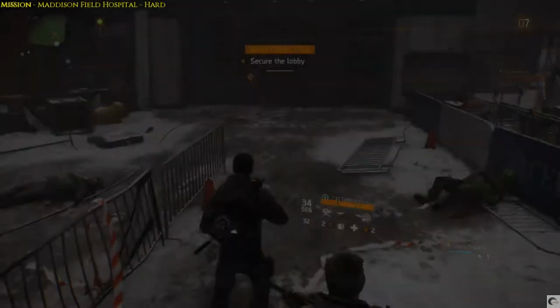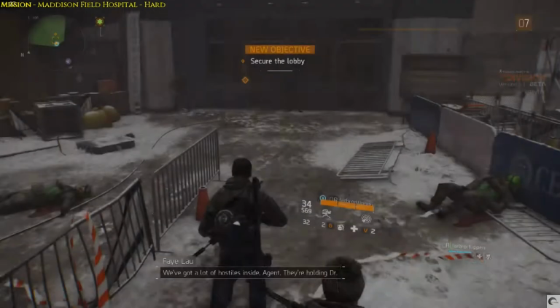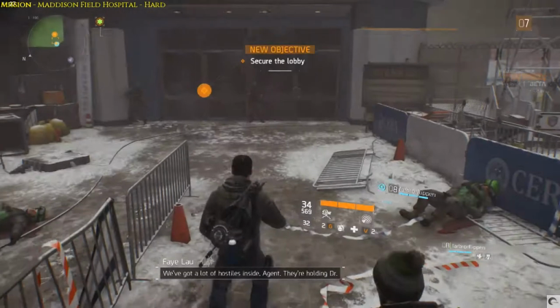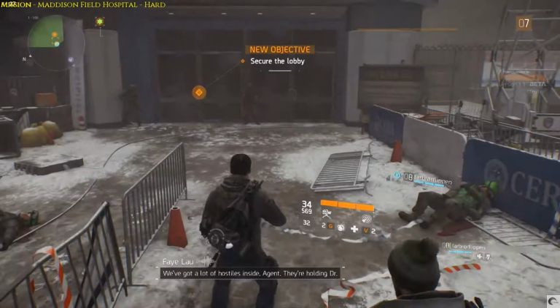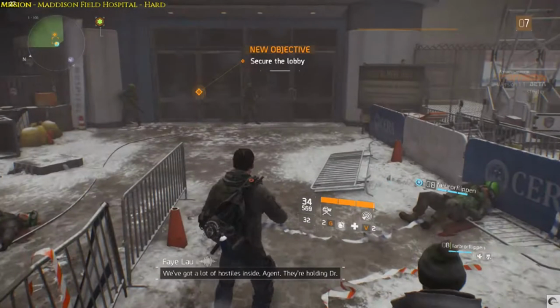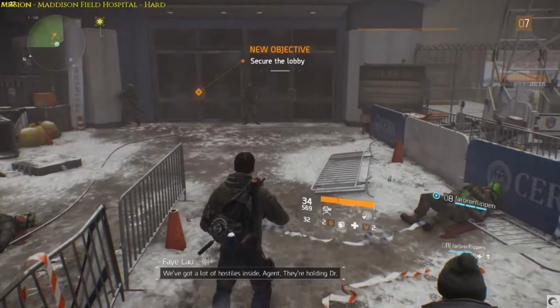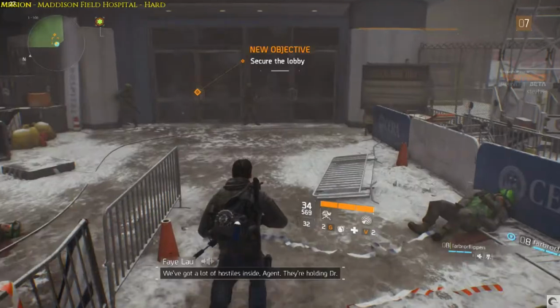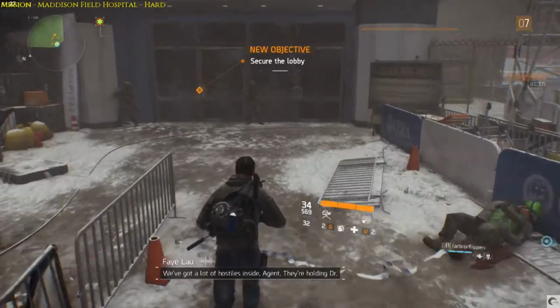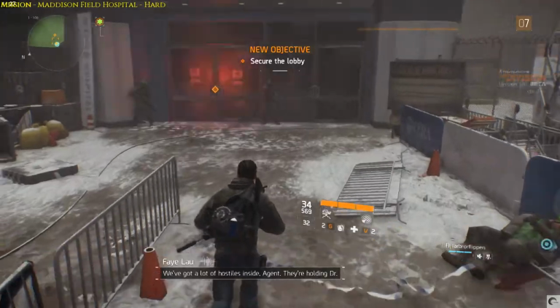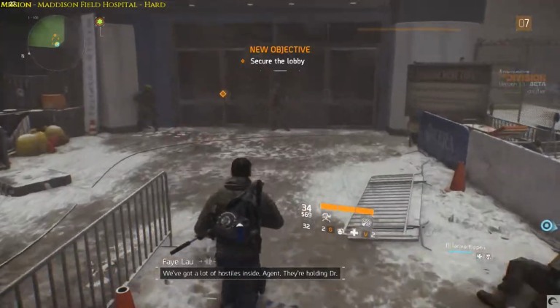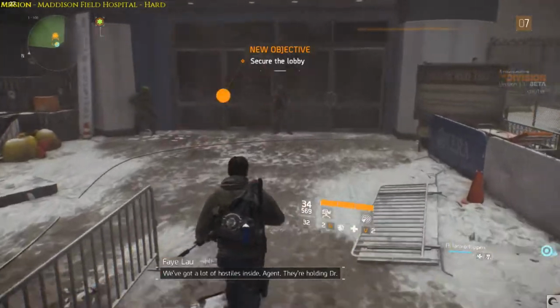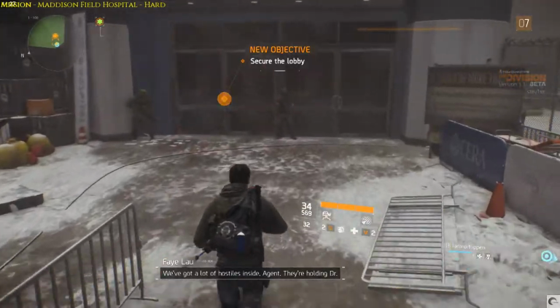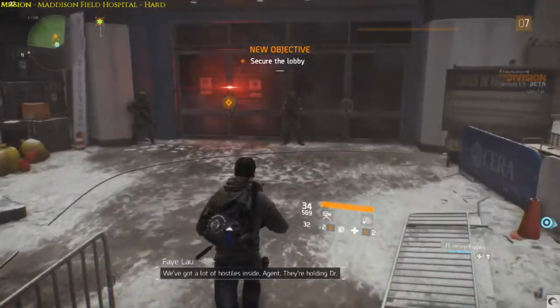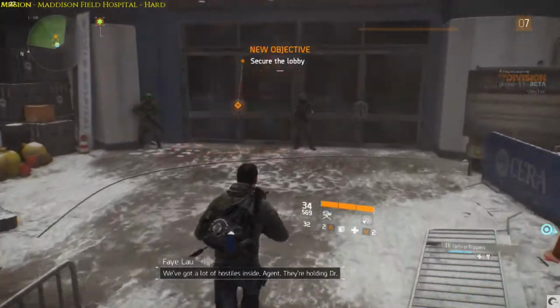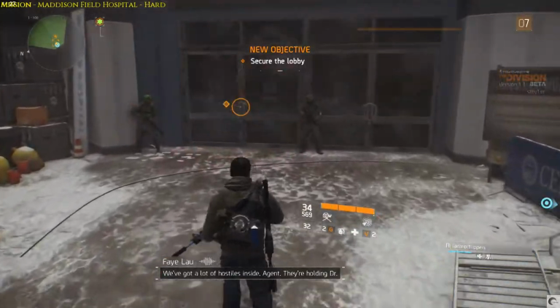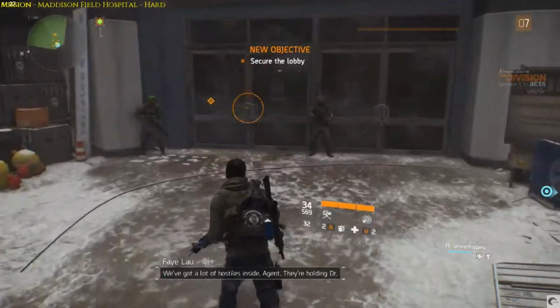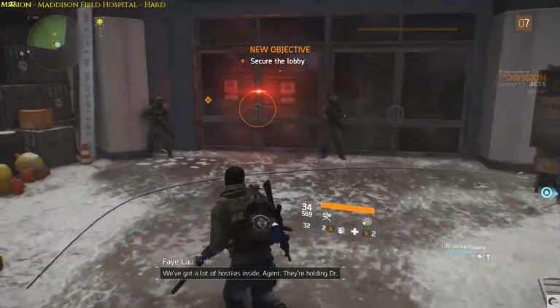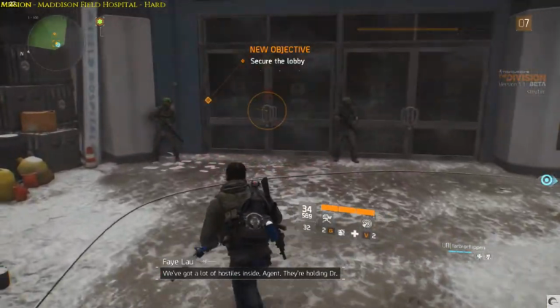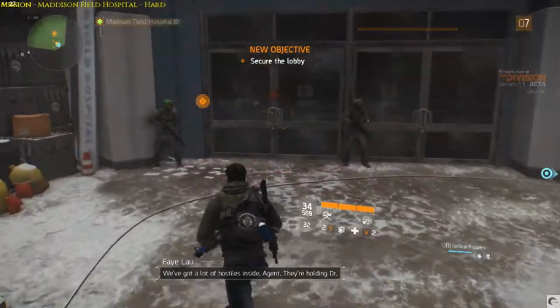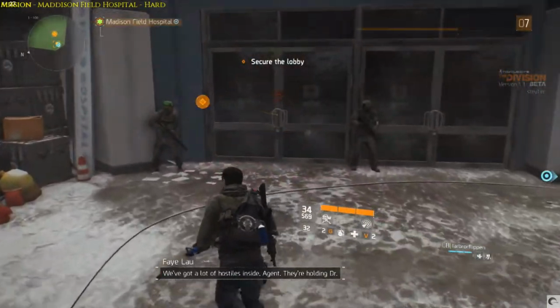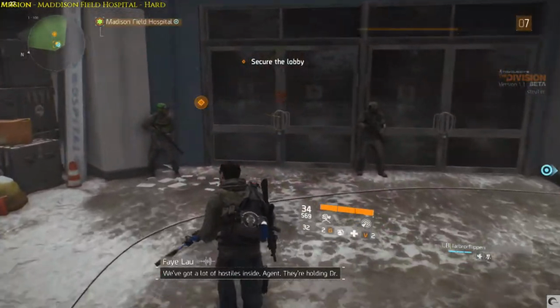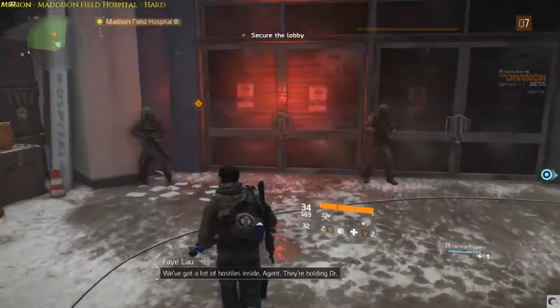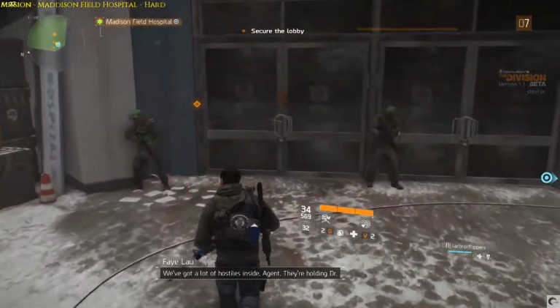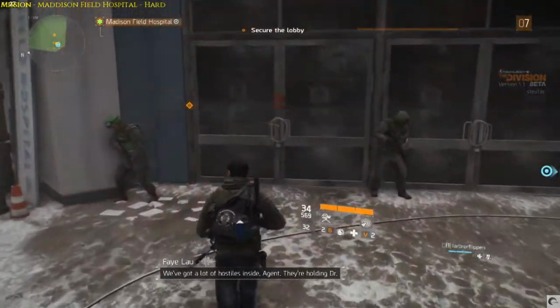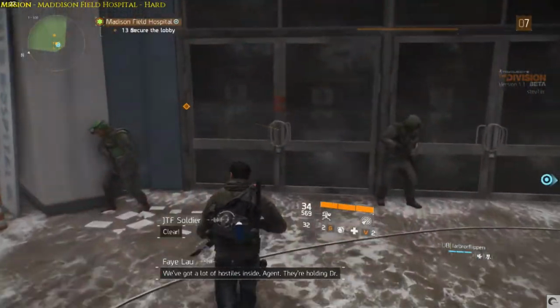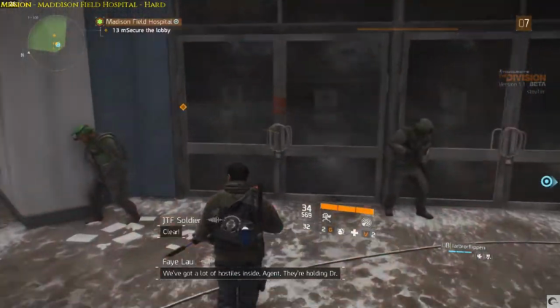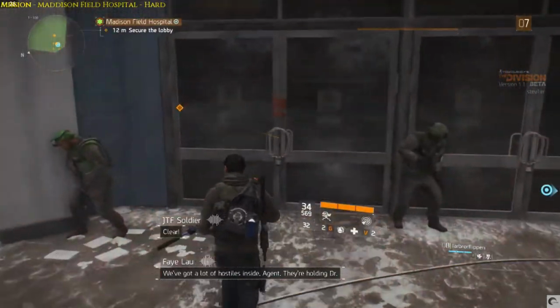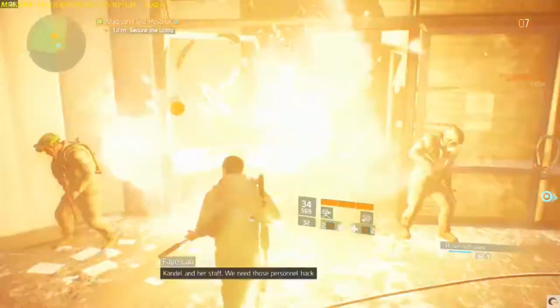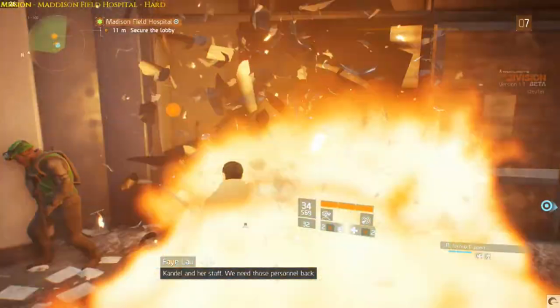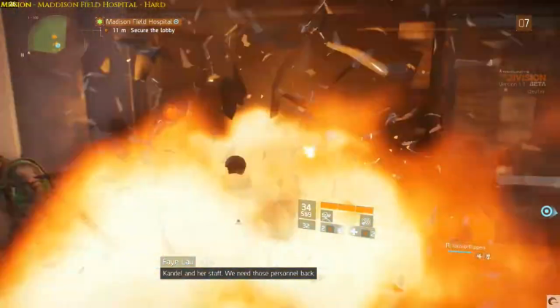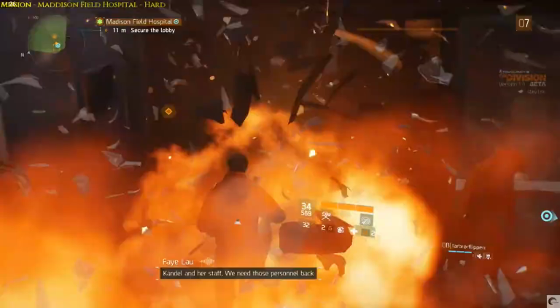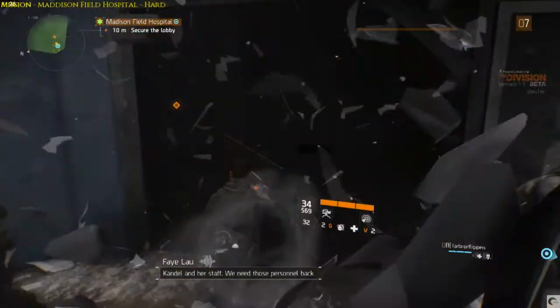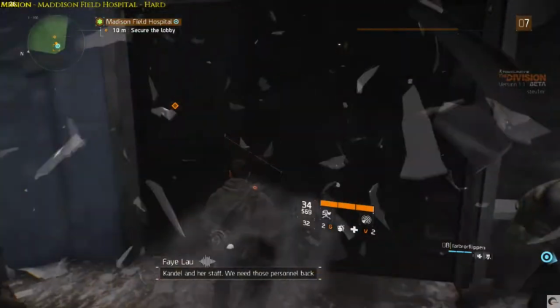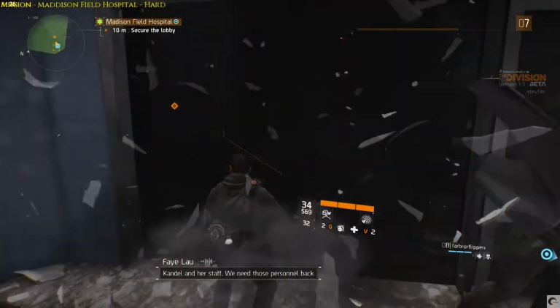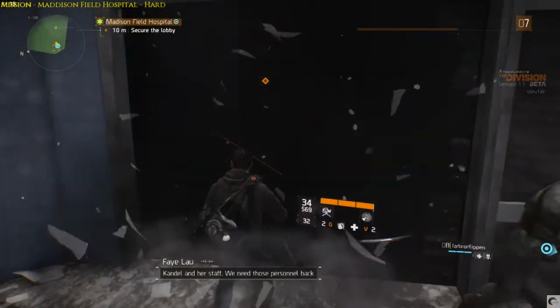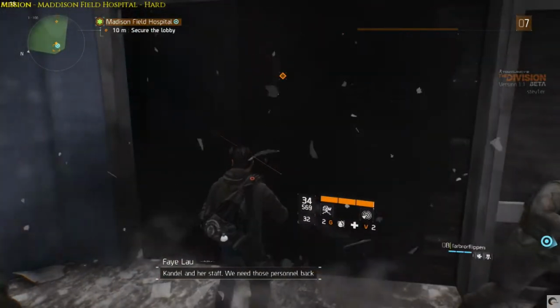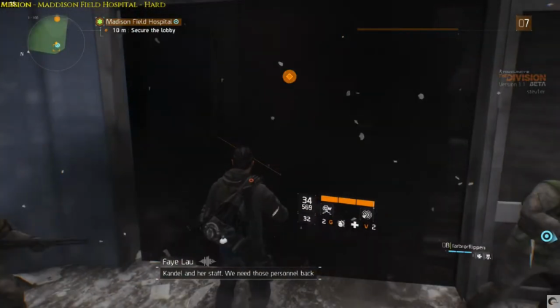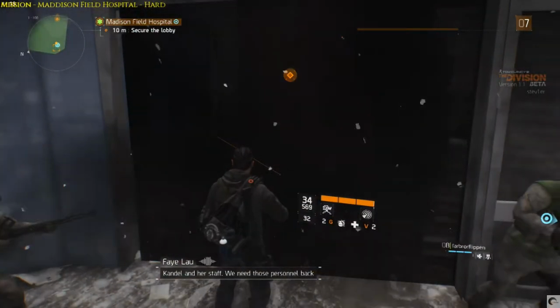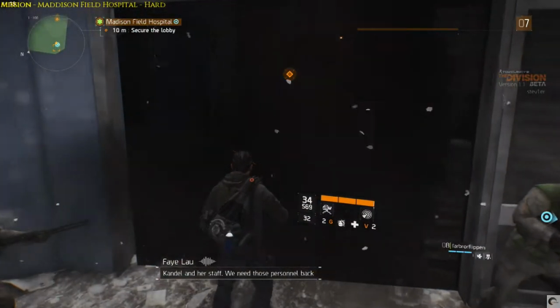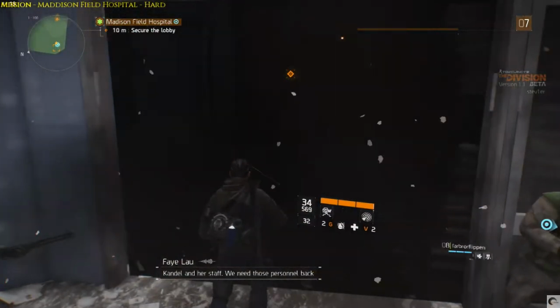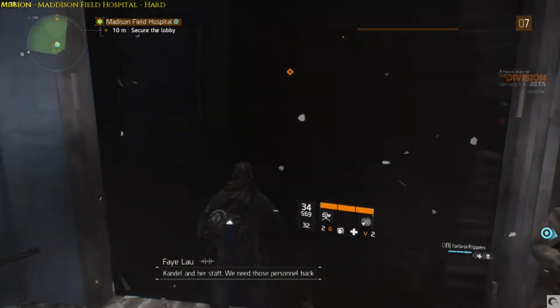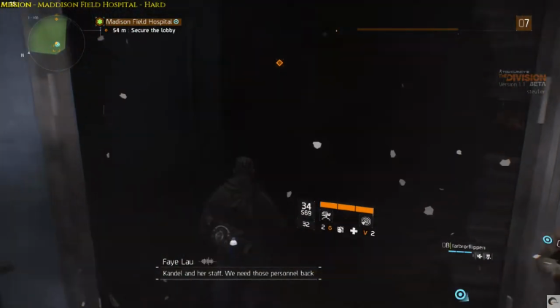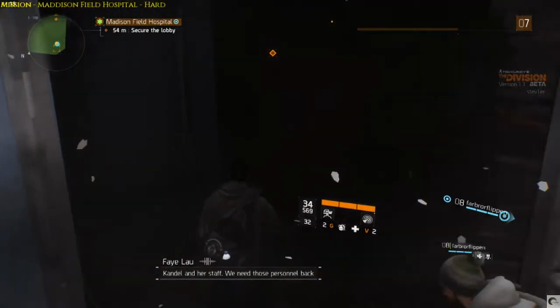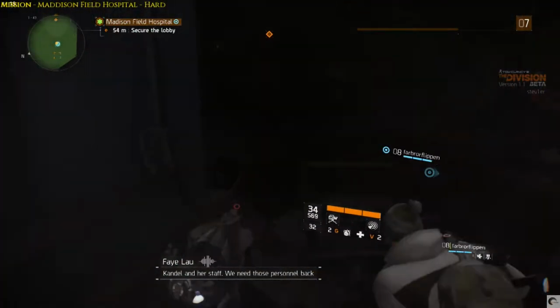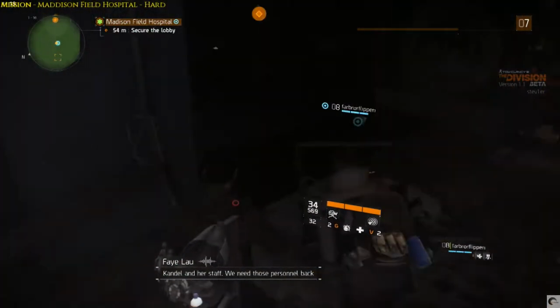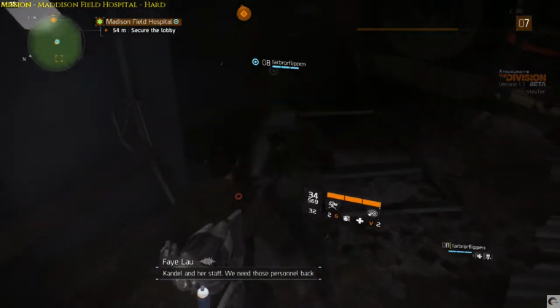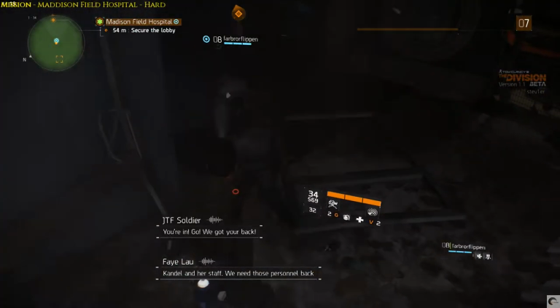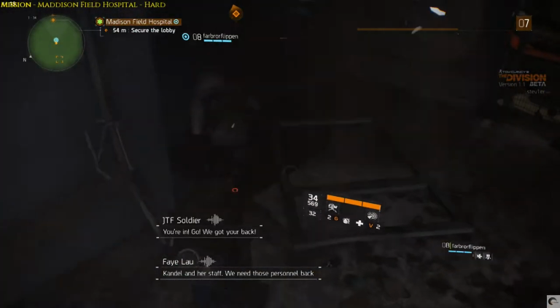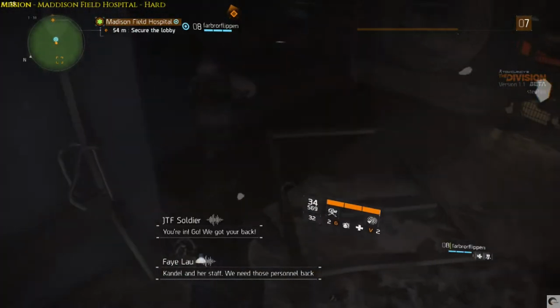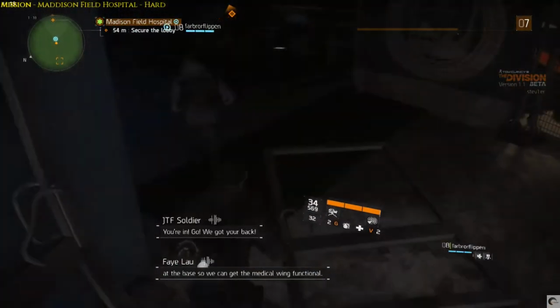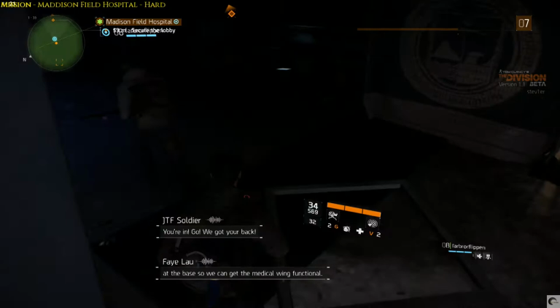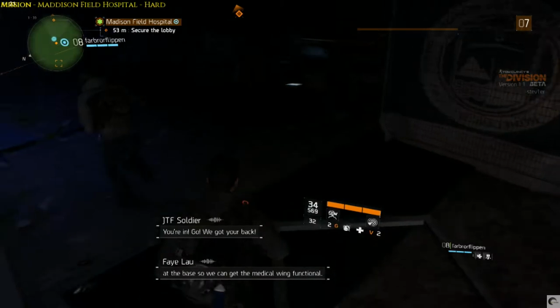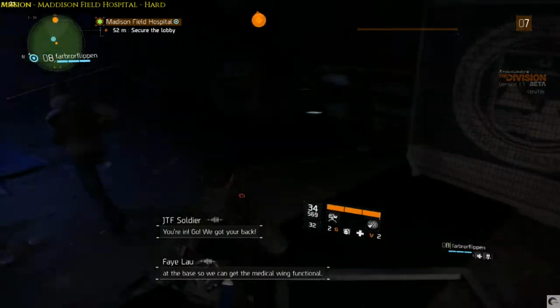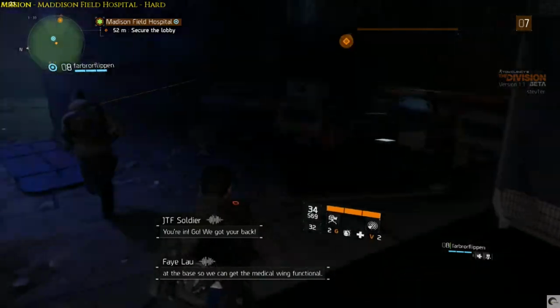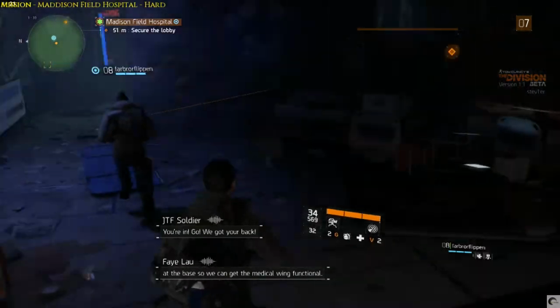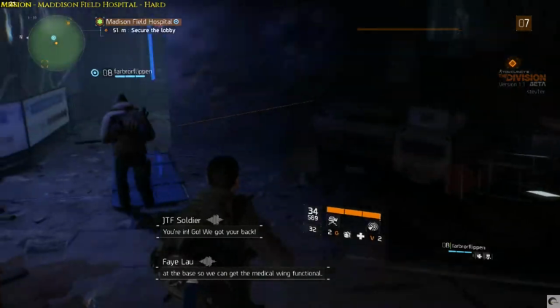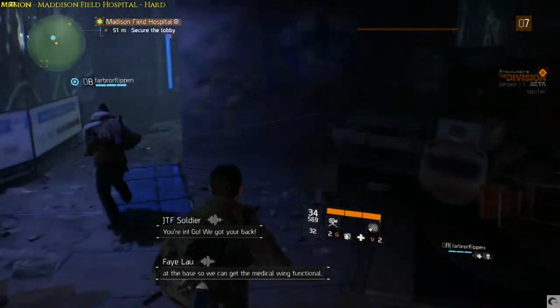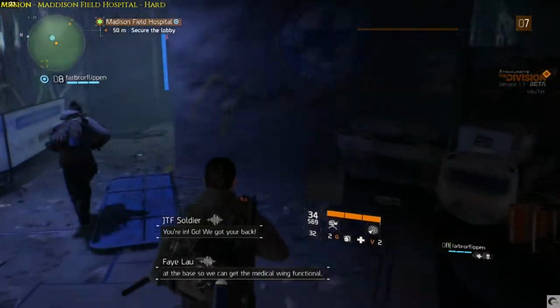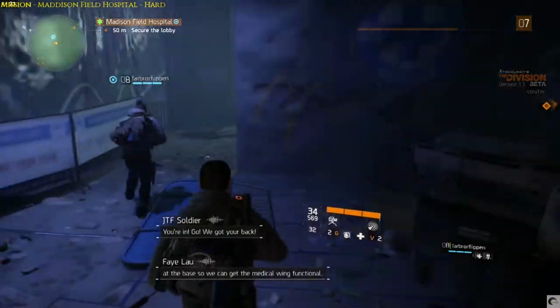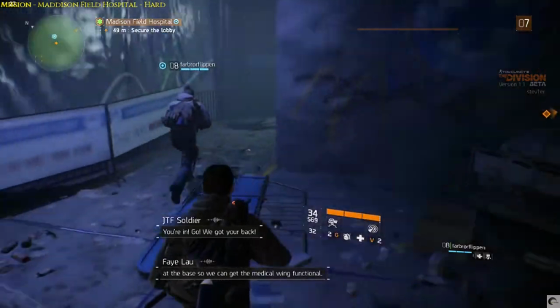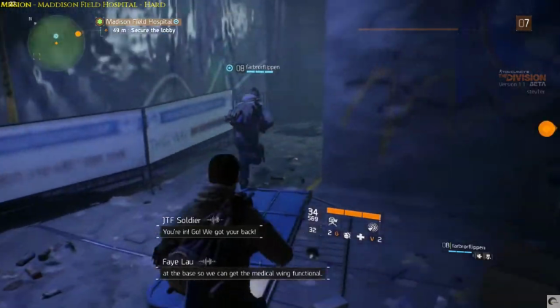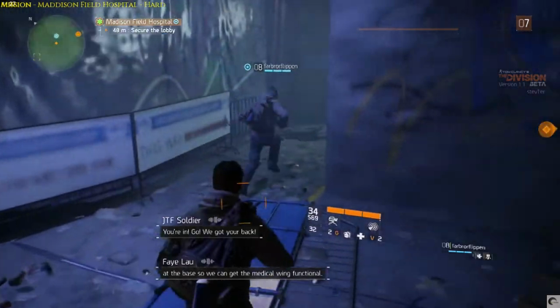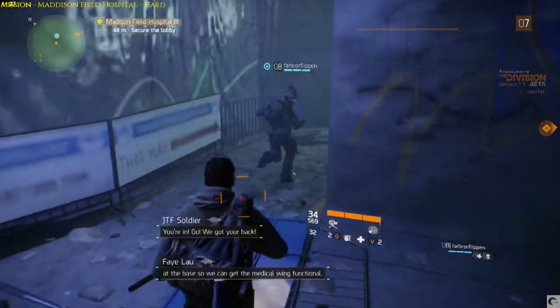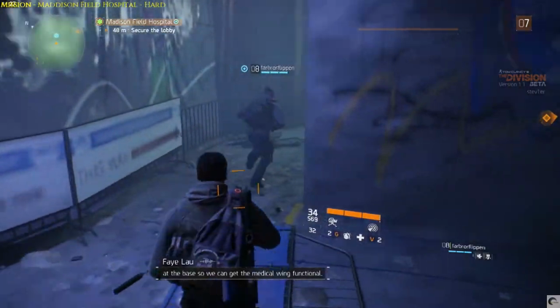We've got a lot of hostiles inside, Agents. They're holding Dr. Candle and her staff. We need those personnel back at the base so we can get the medical wing functional.